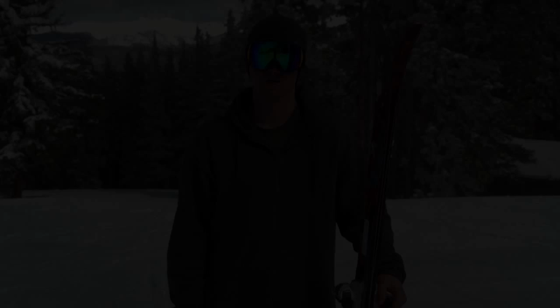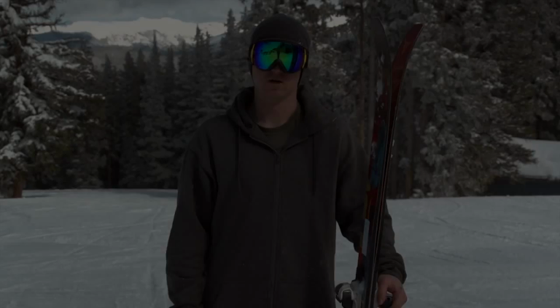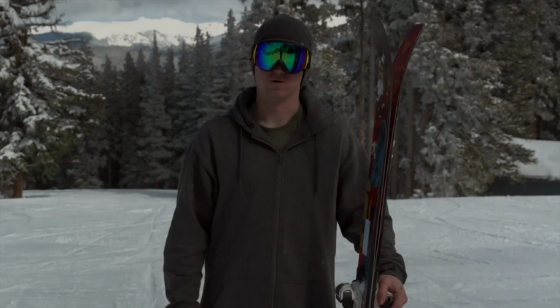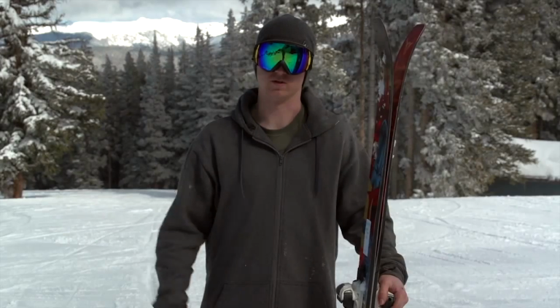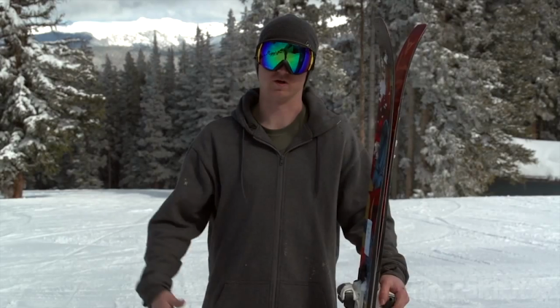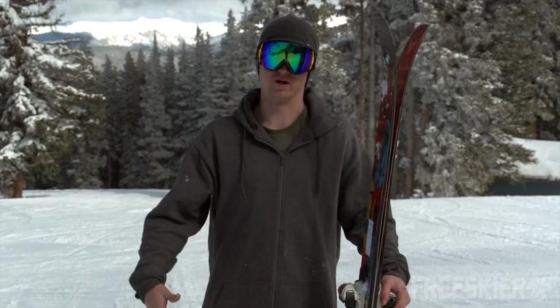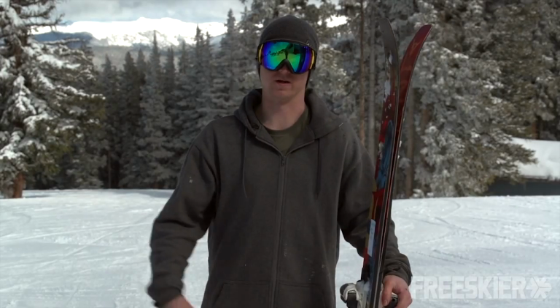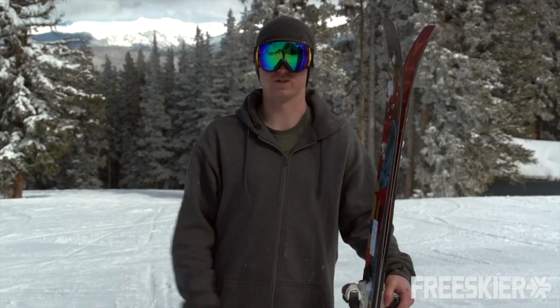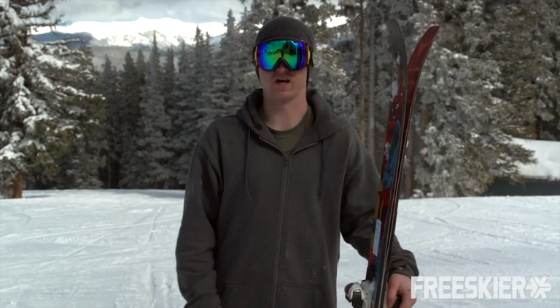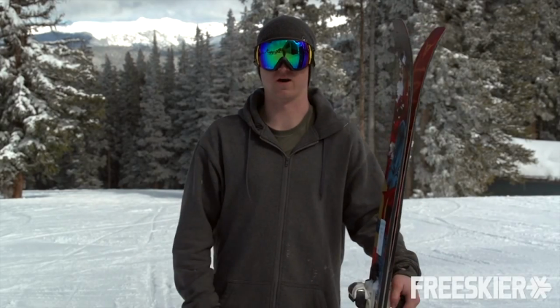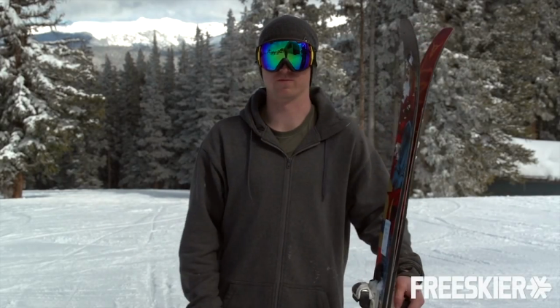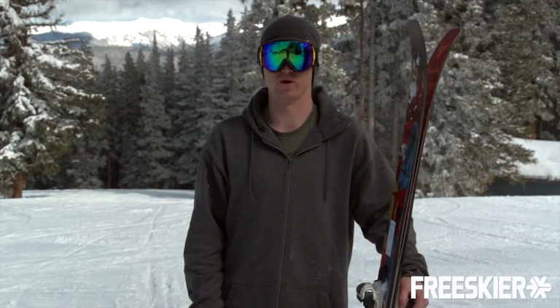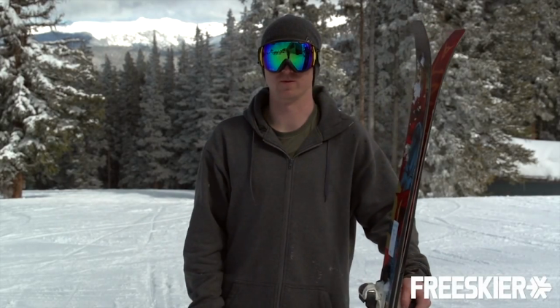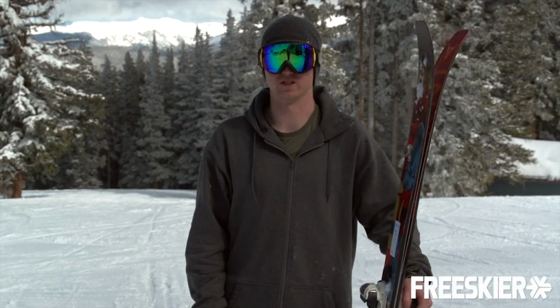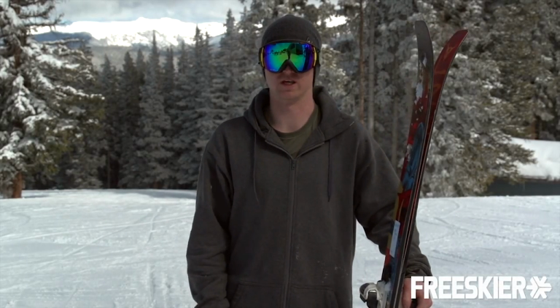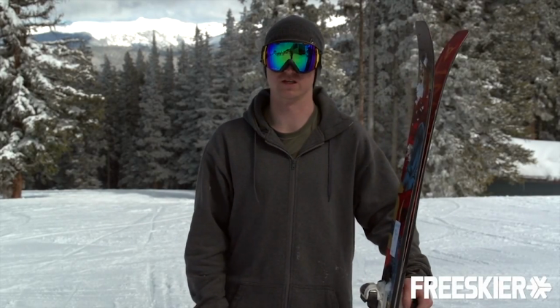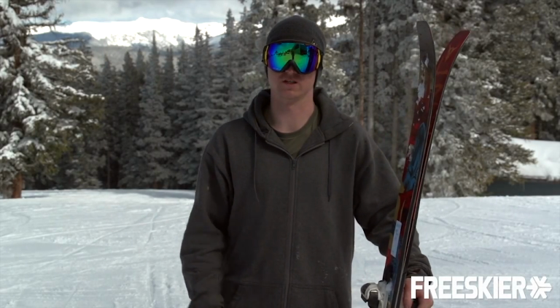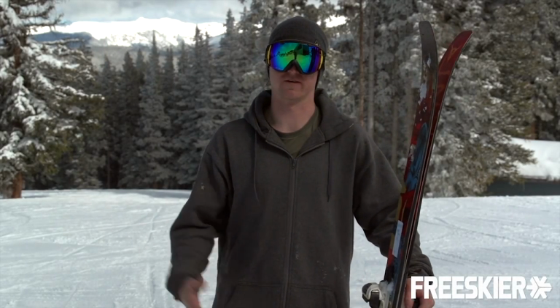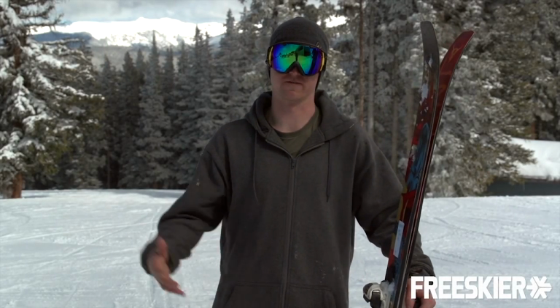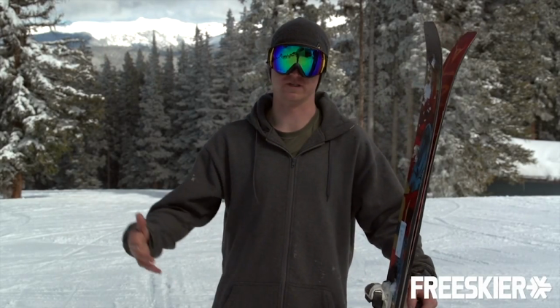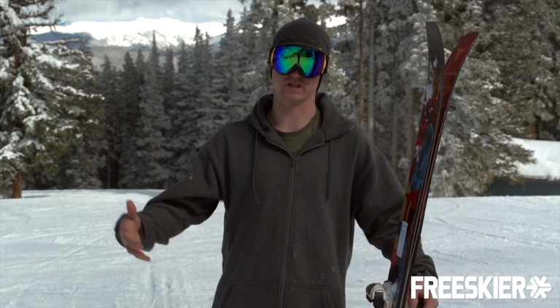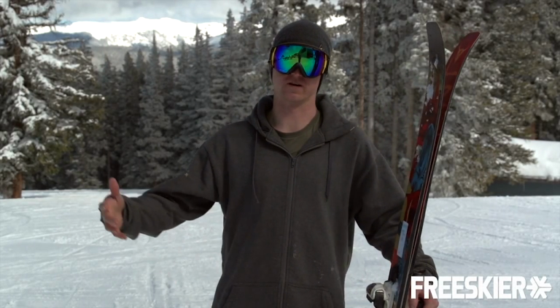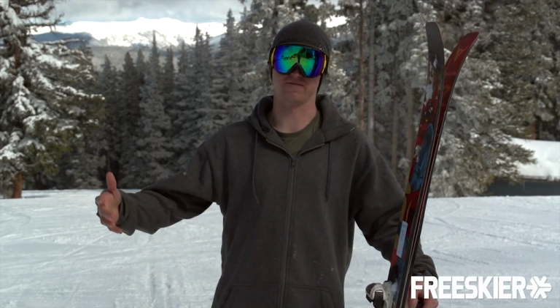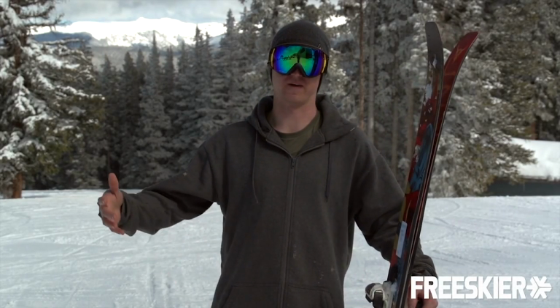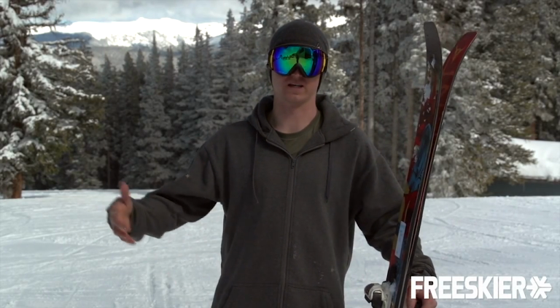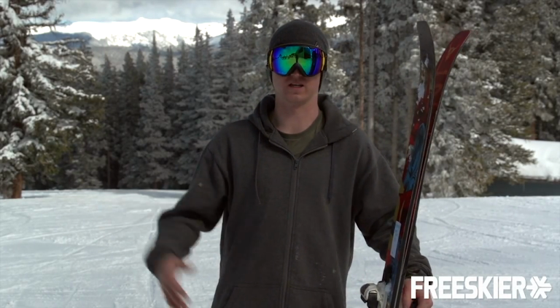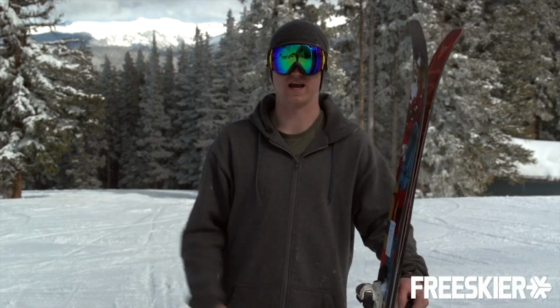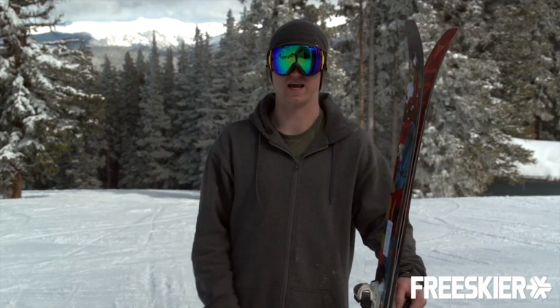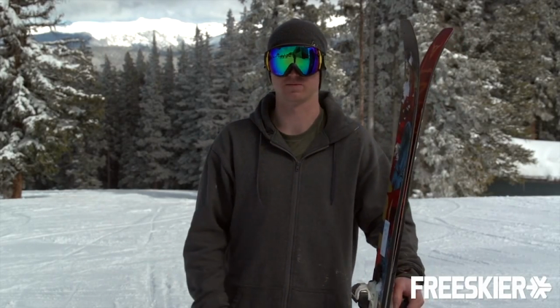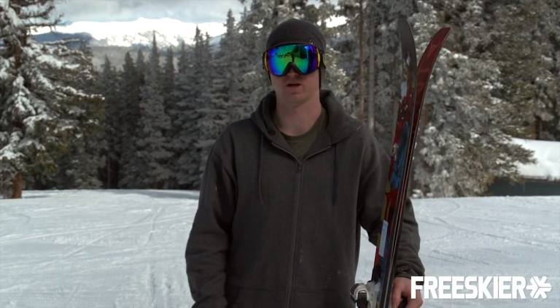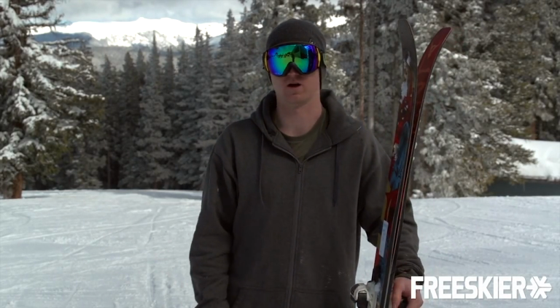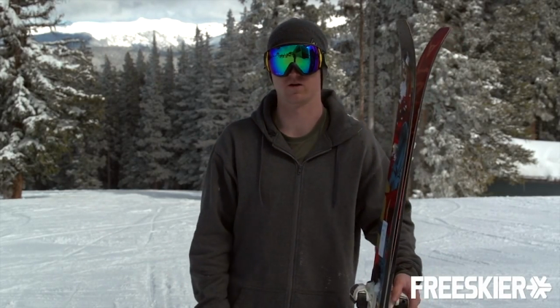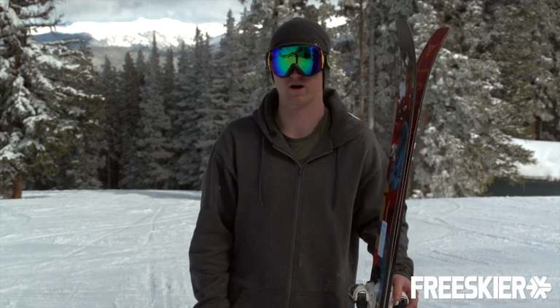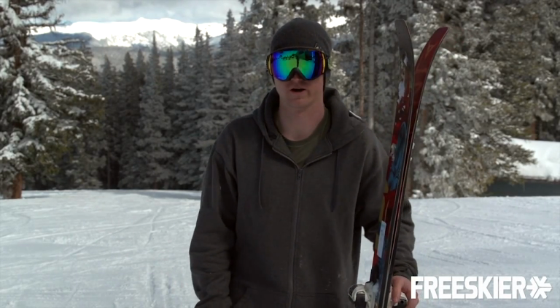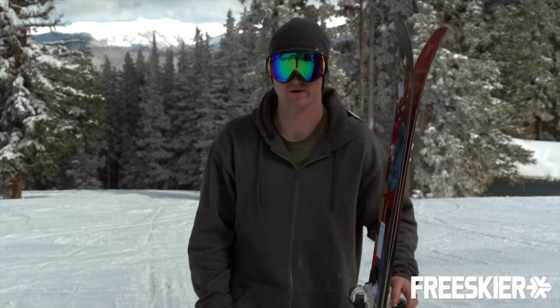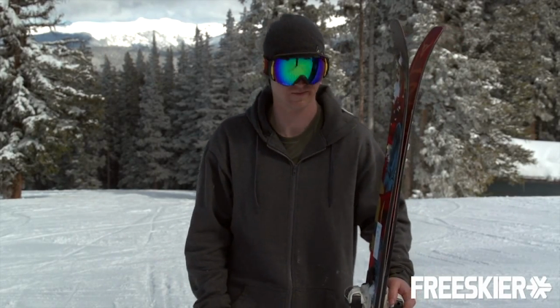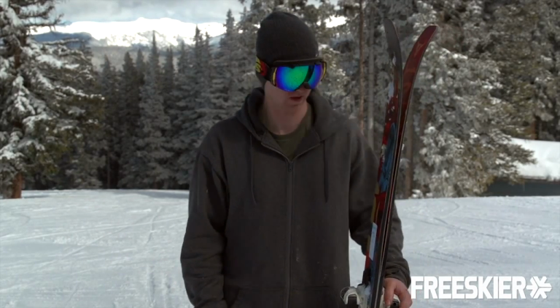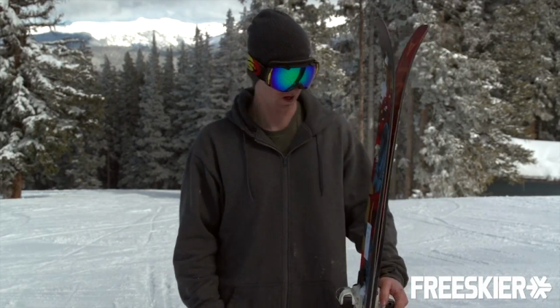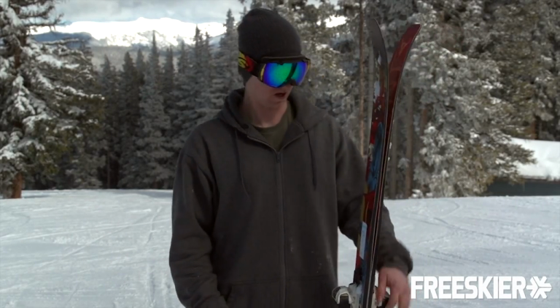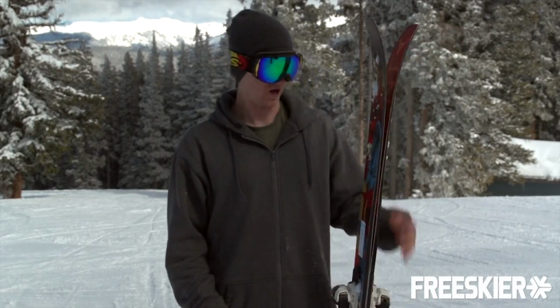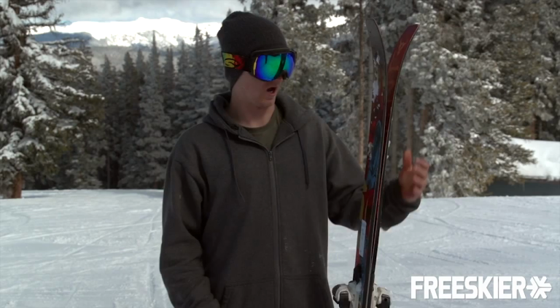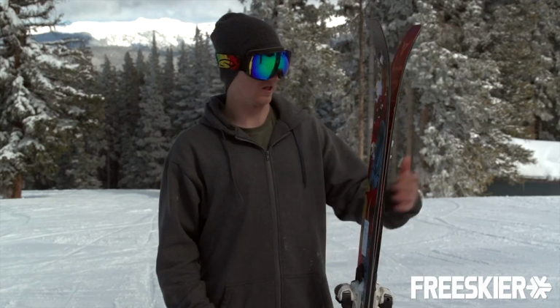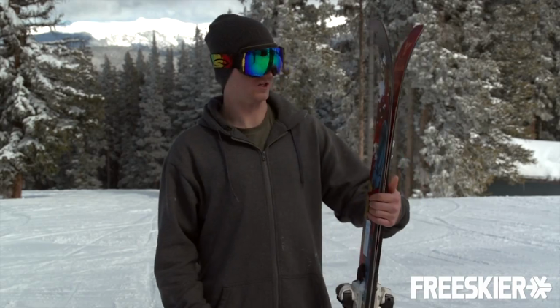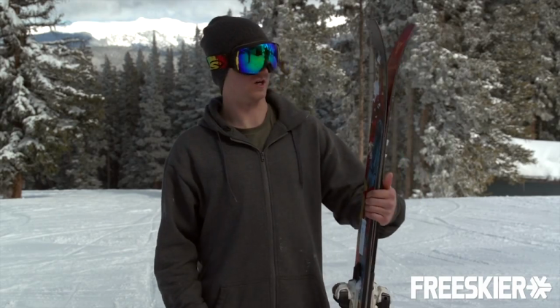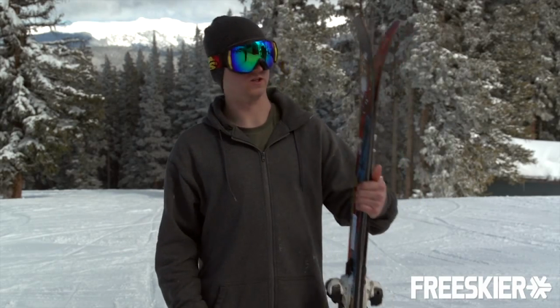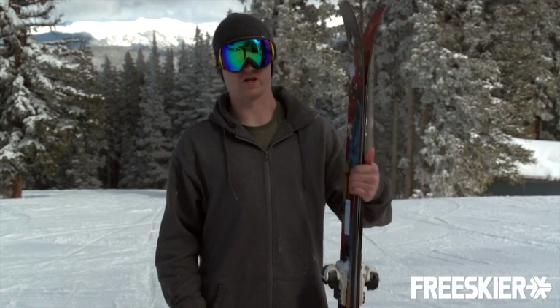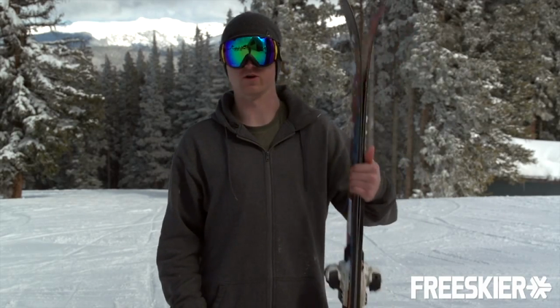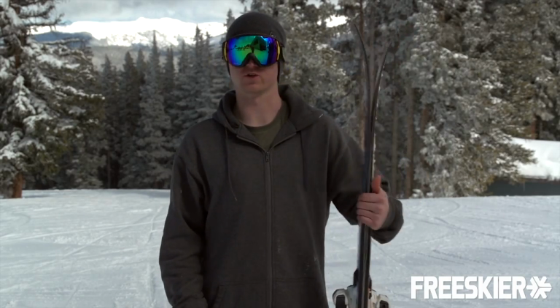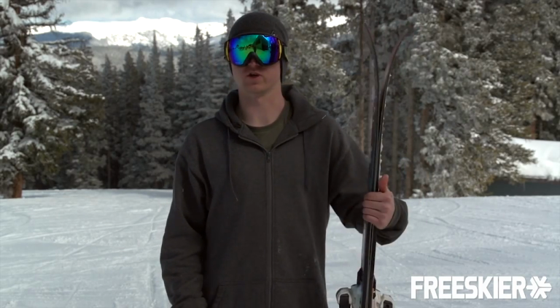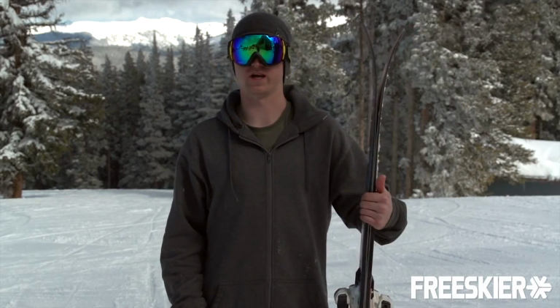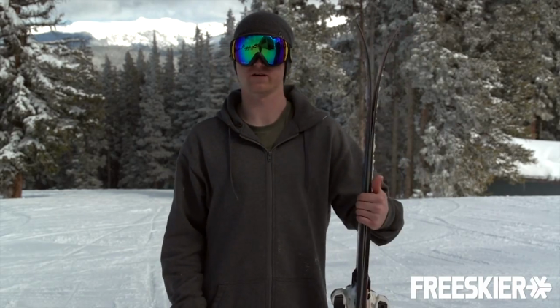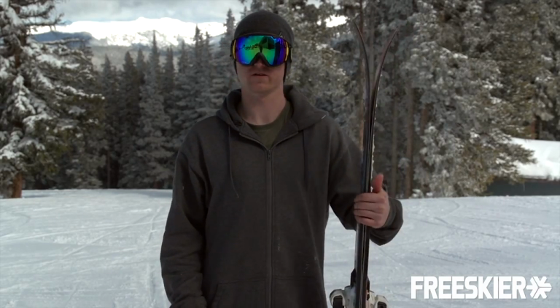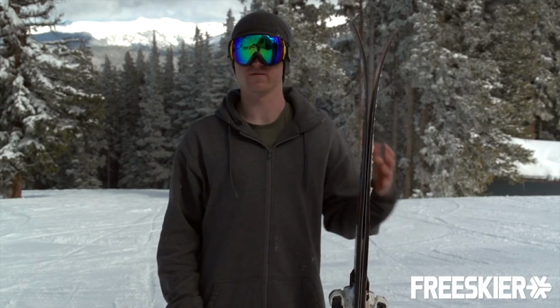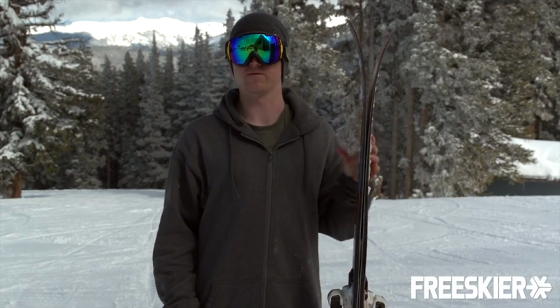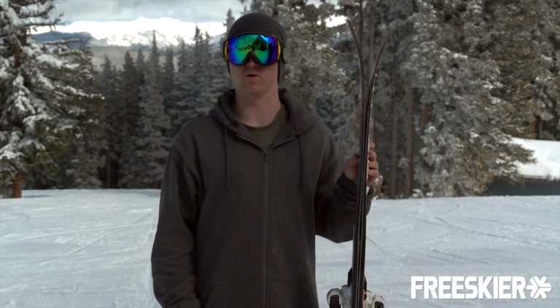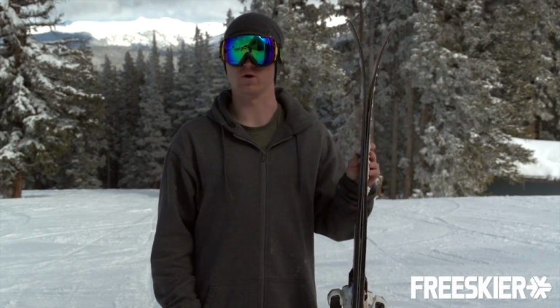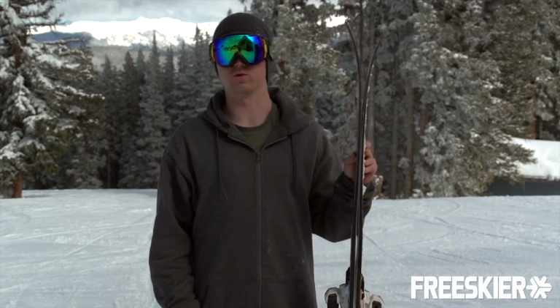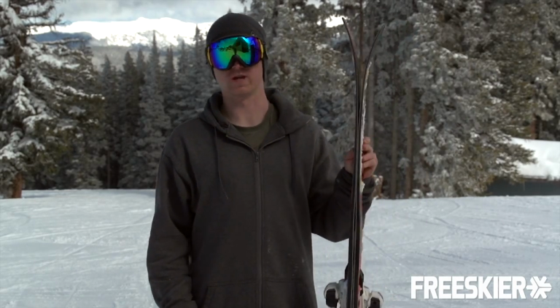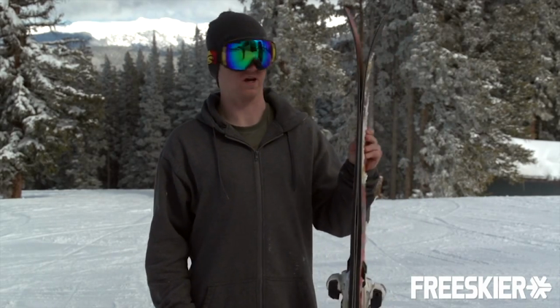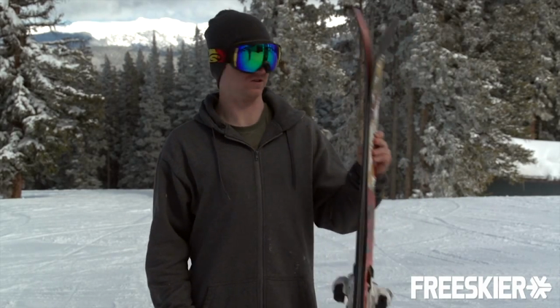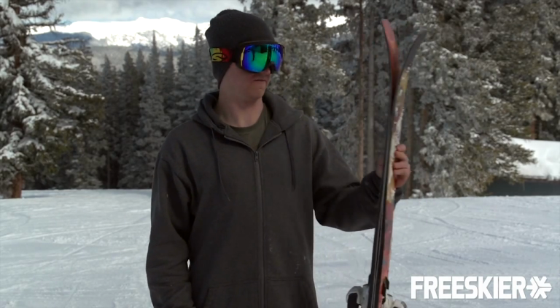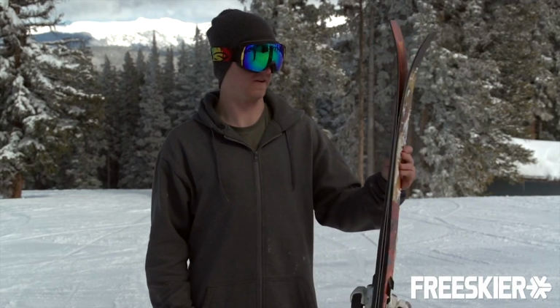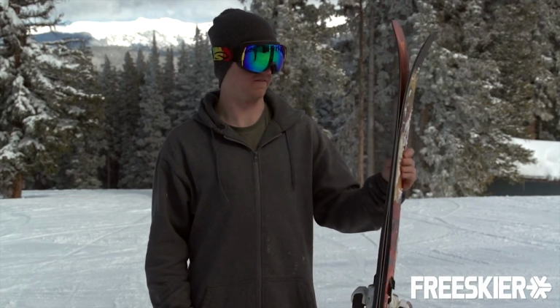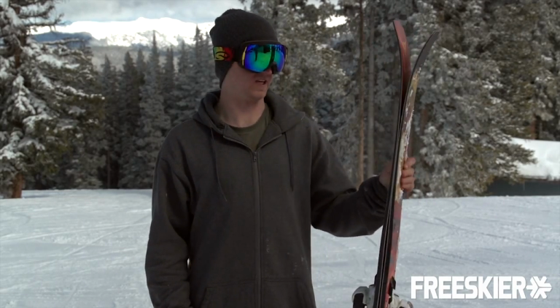What's going on? I'm Scott with Moment Skis here at FreeSkierFest in Aspen, Colorado. This here is the Ghost Train for 2015.